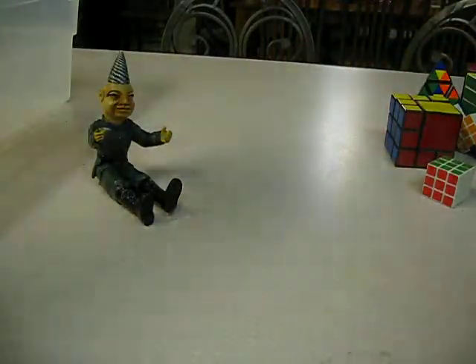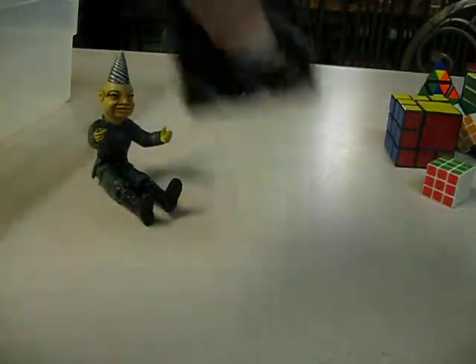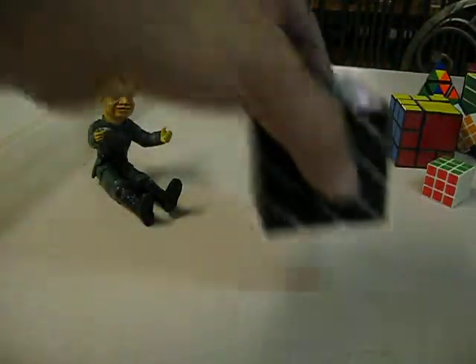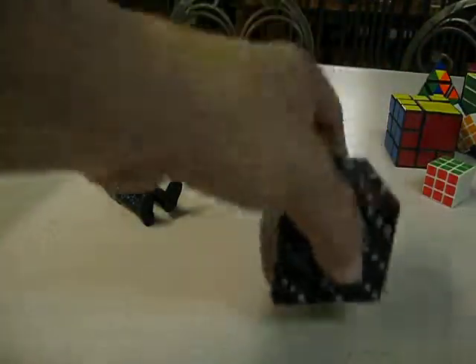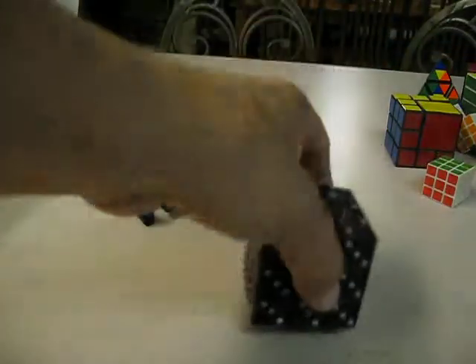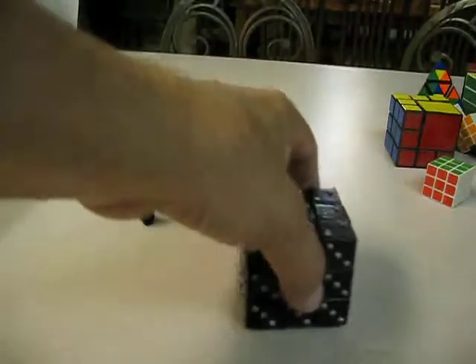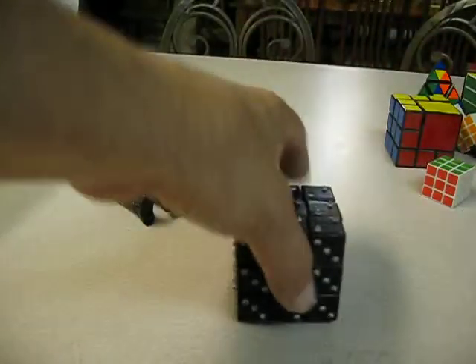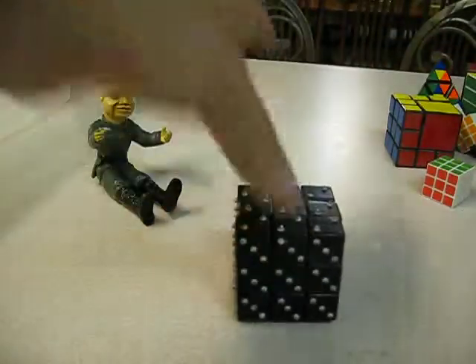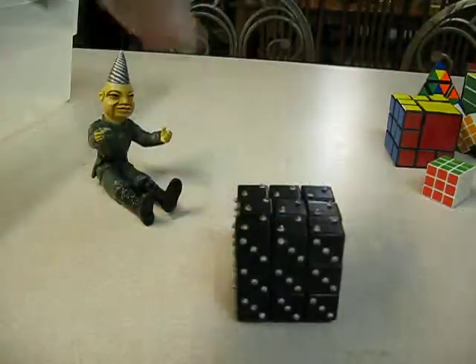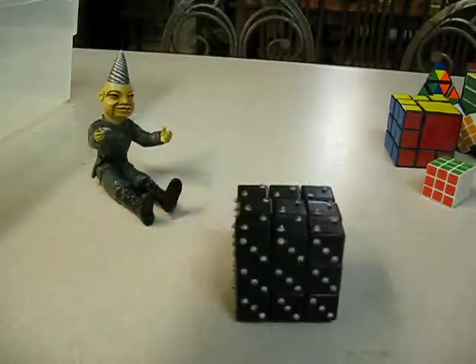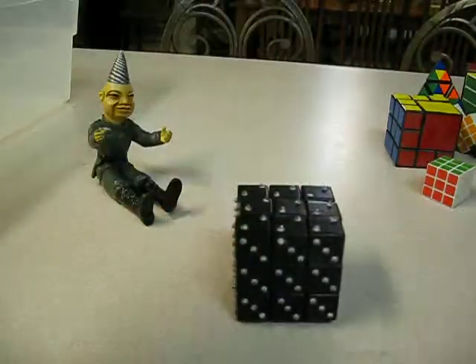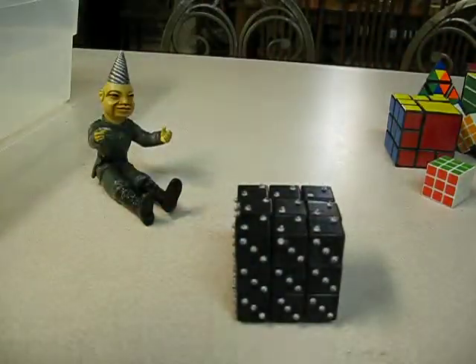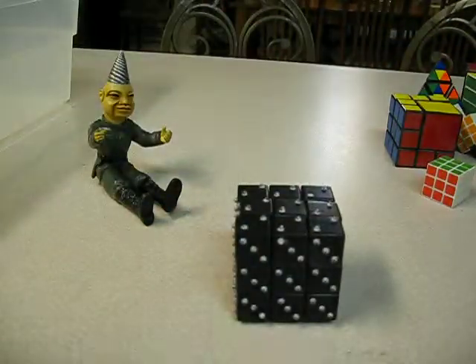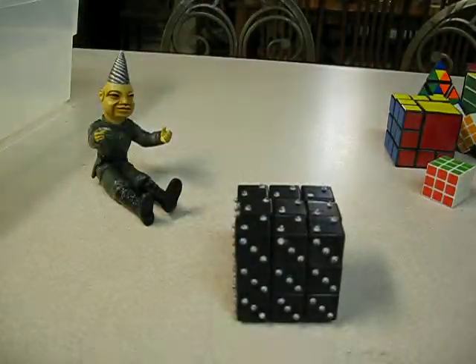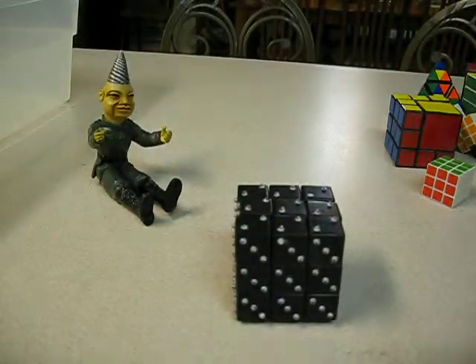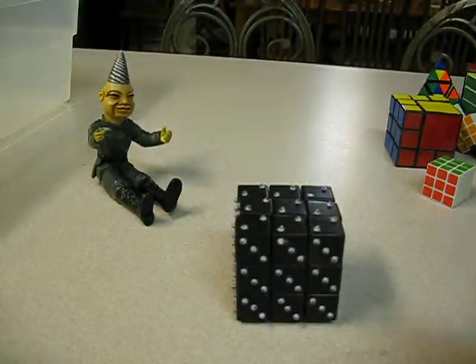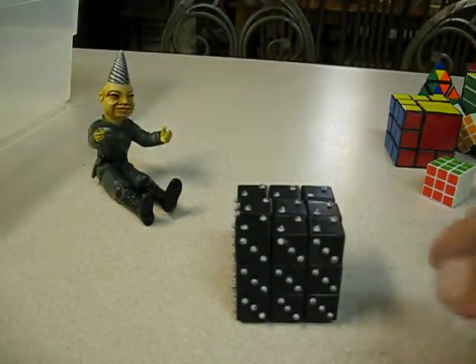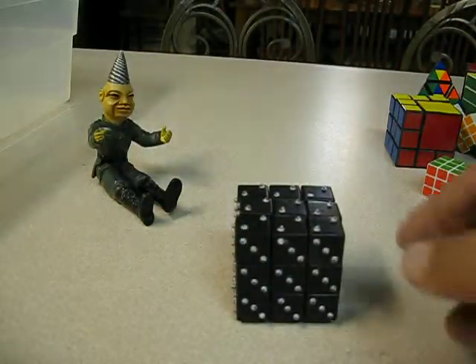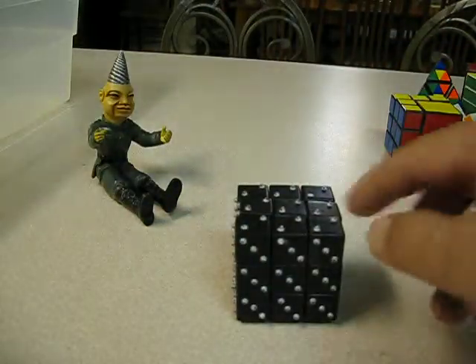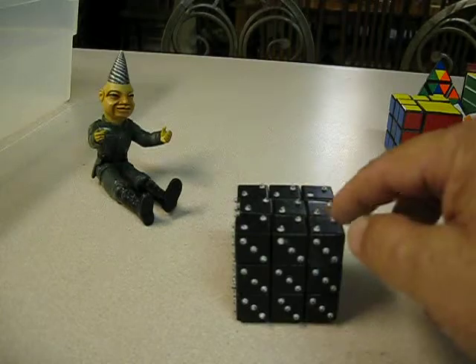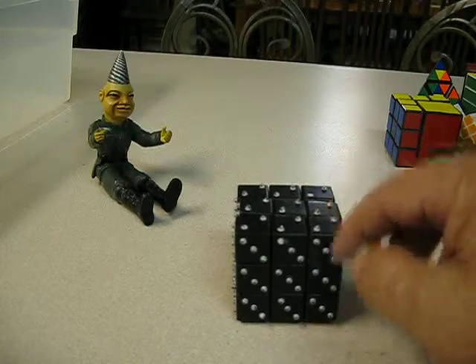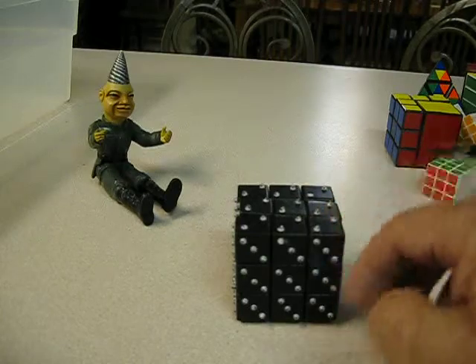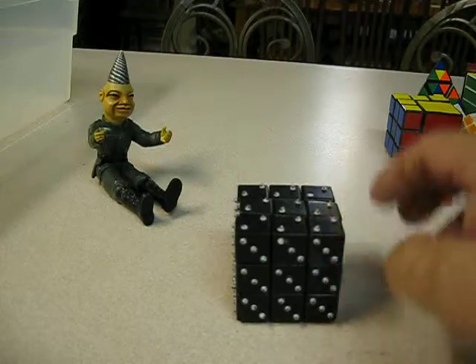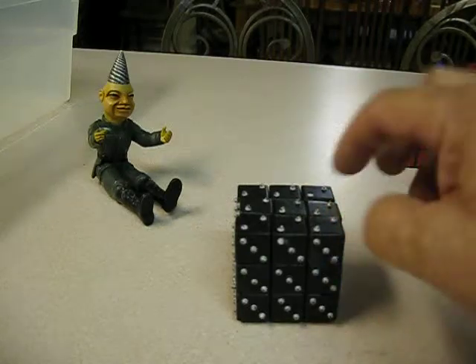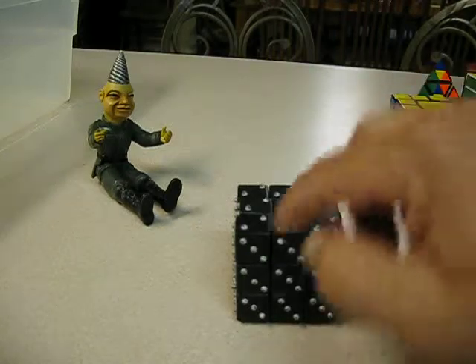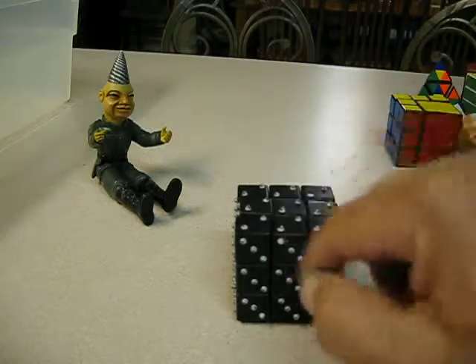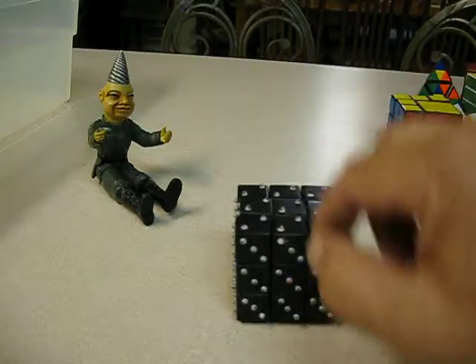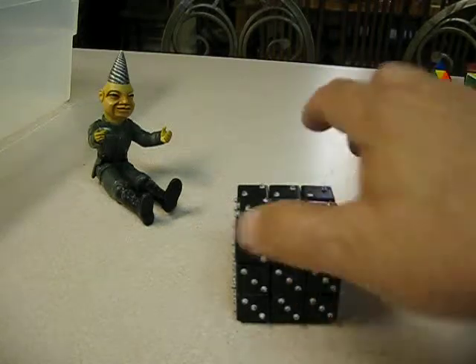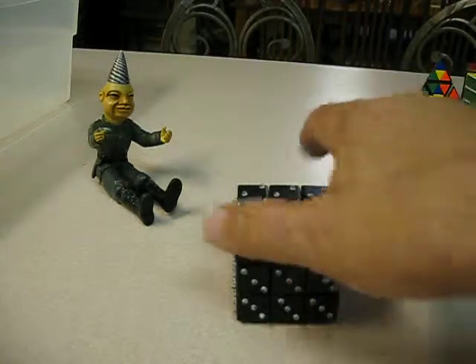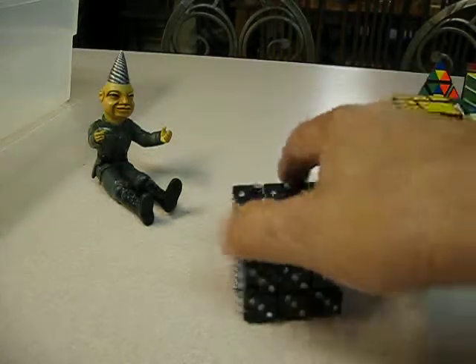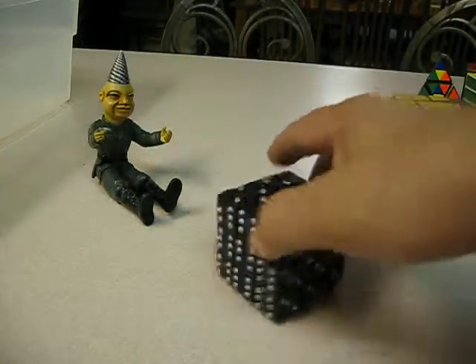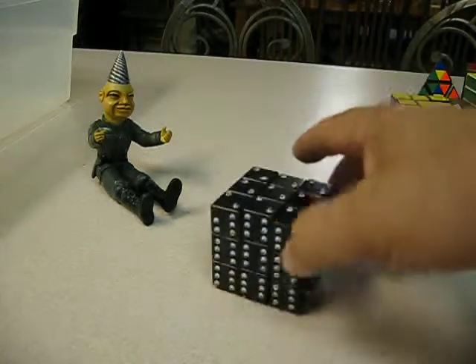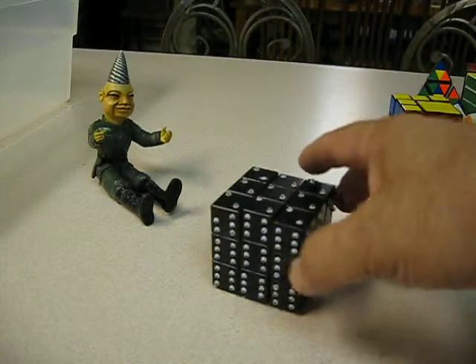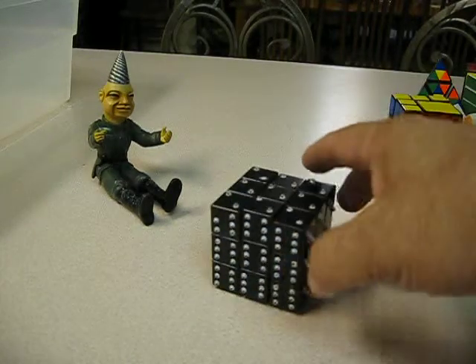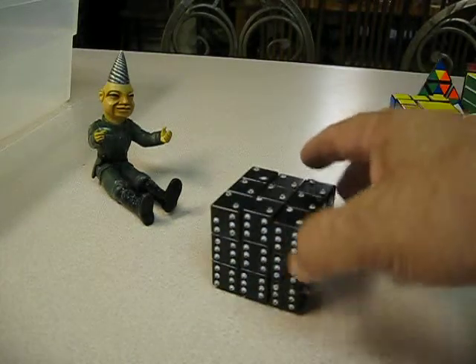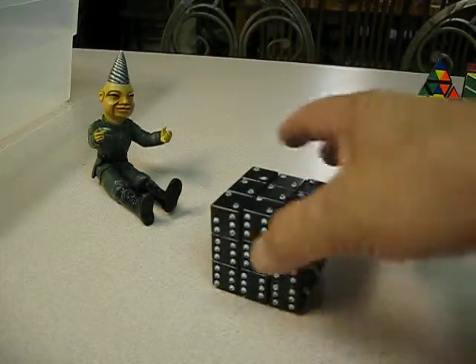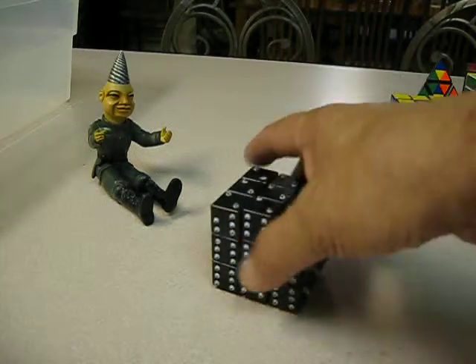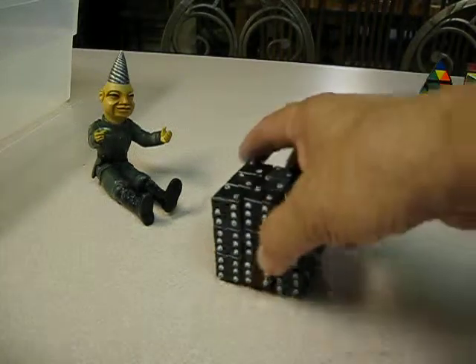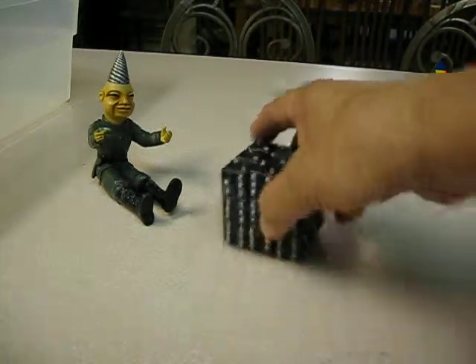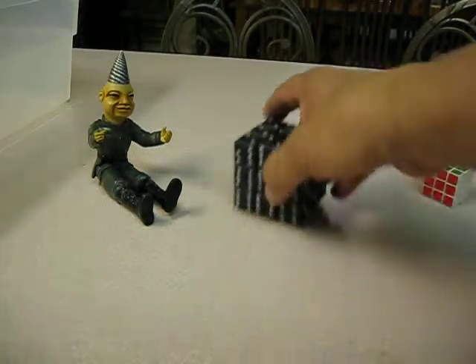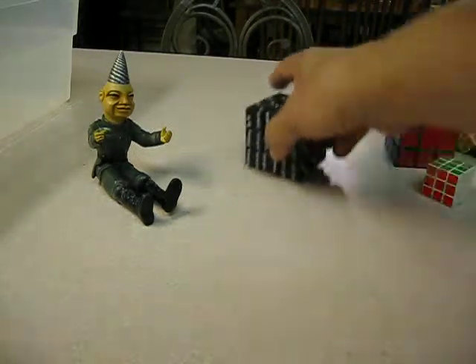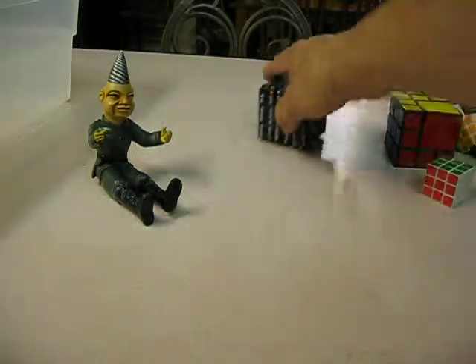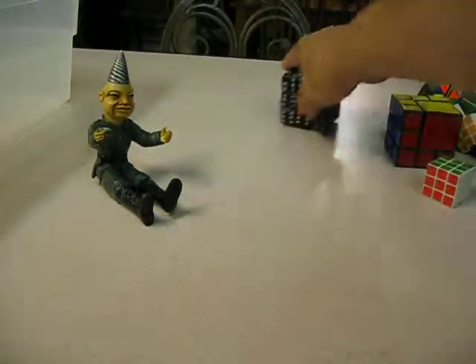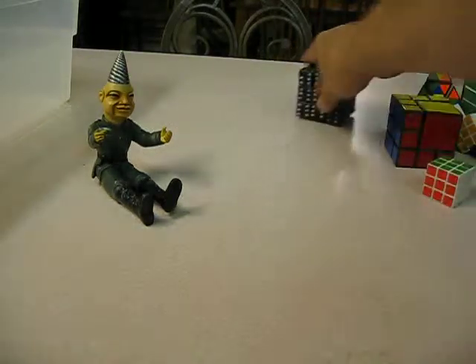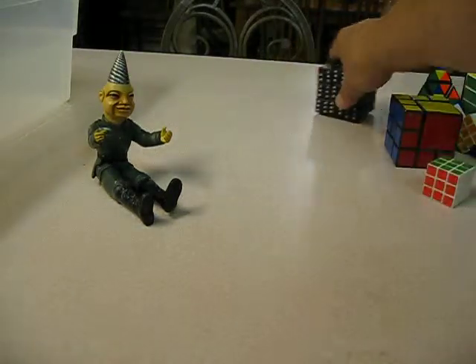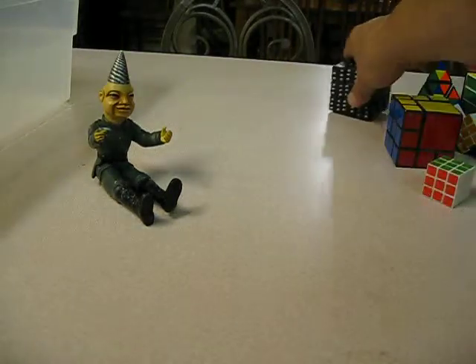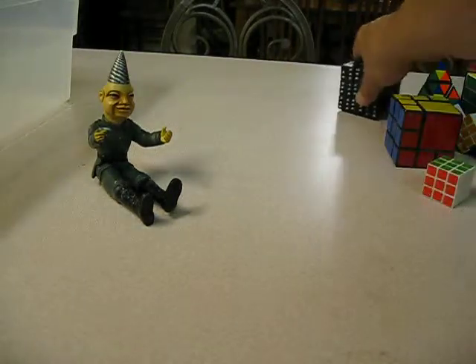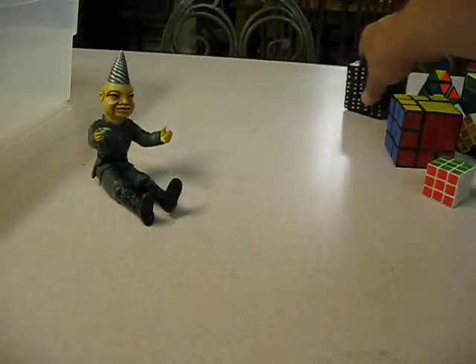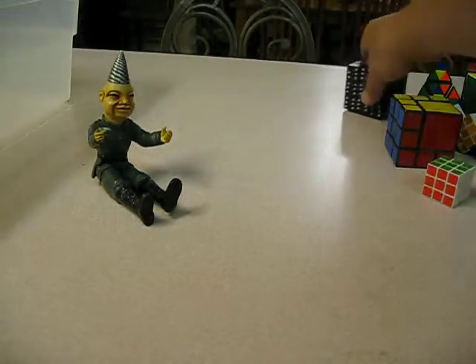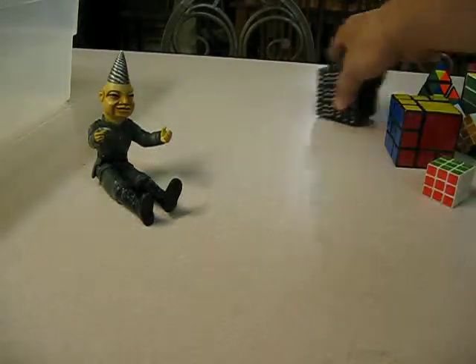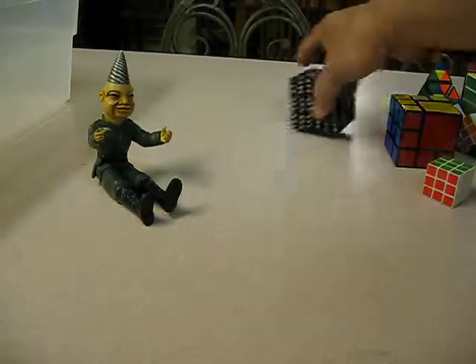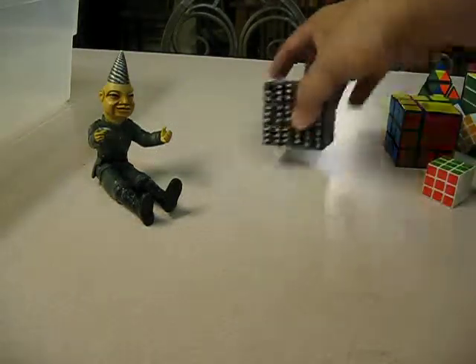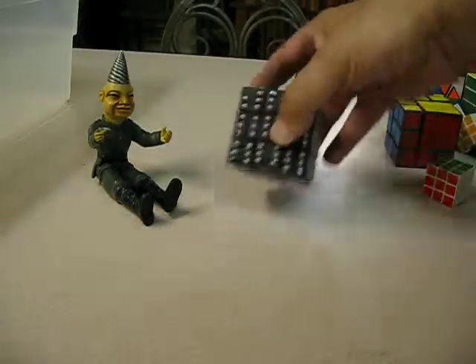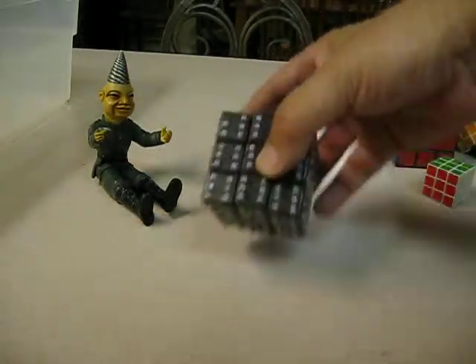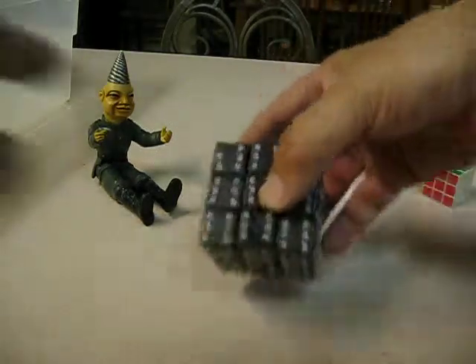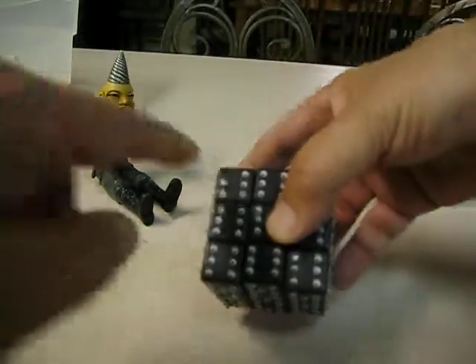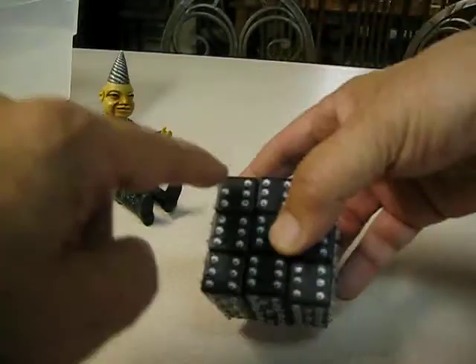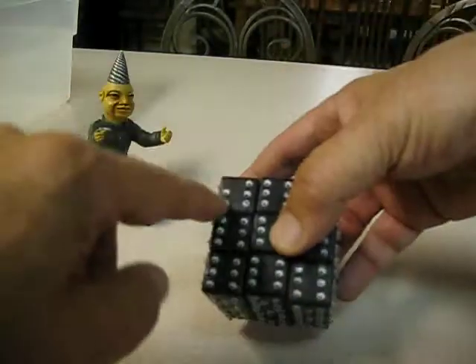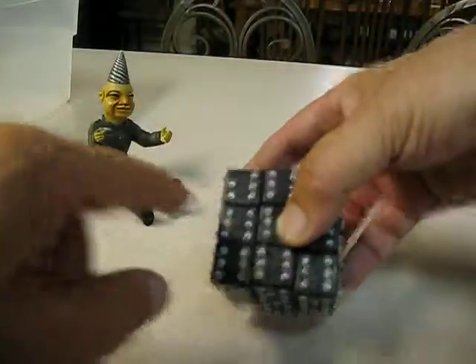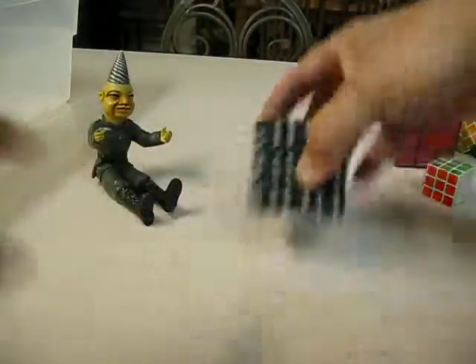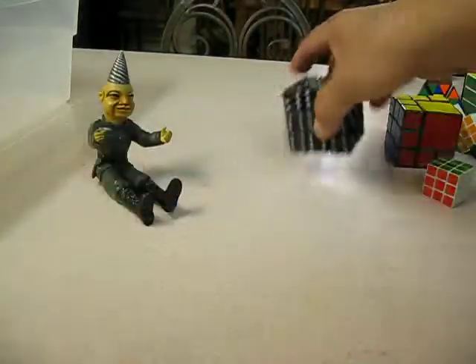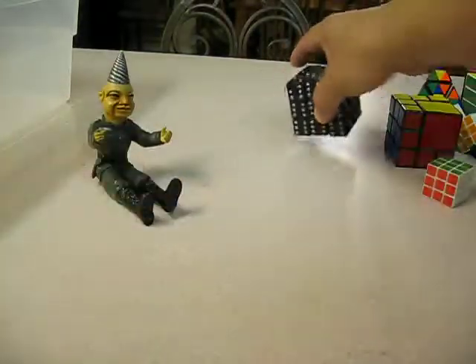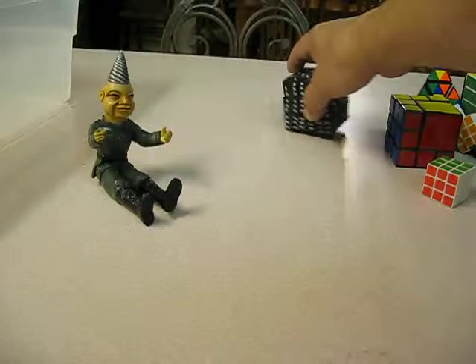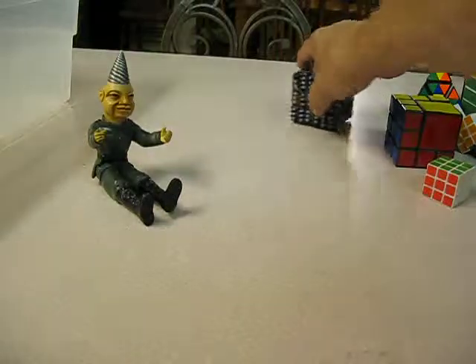Eyeball cube — little bitty eyeballs on it. Looks like one came off; it must be in the box somewhere.